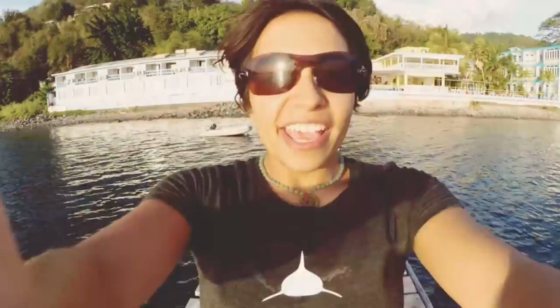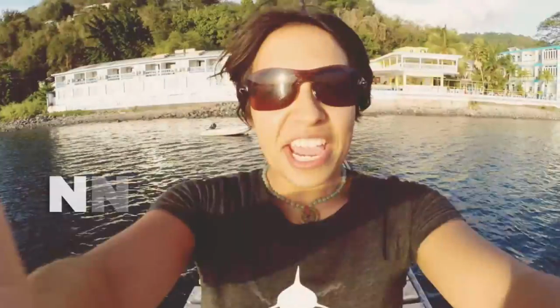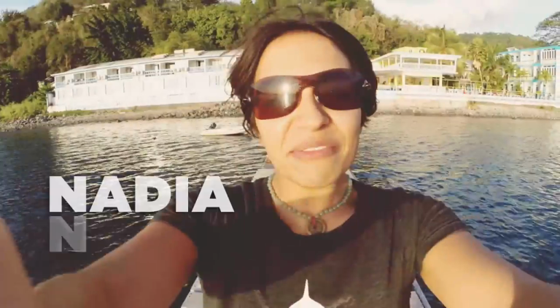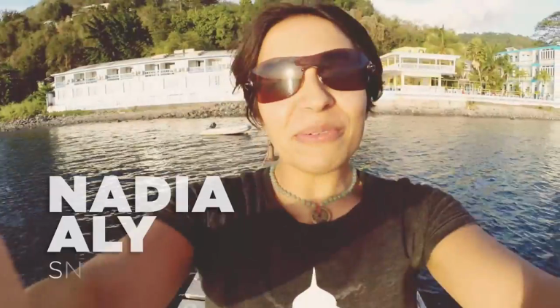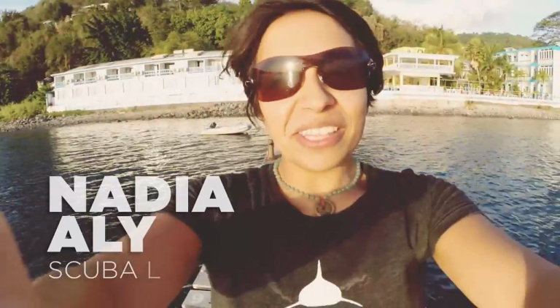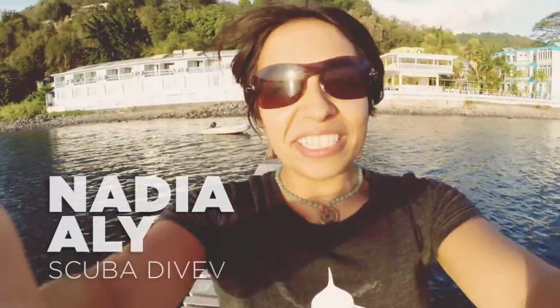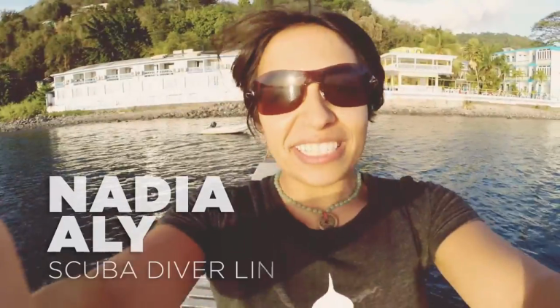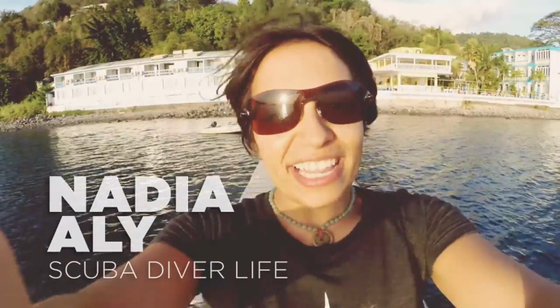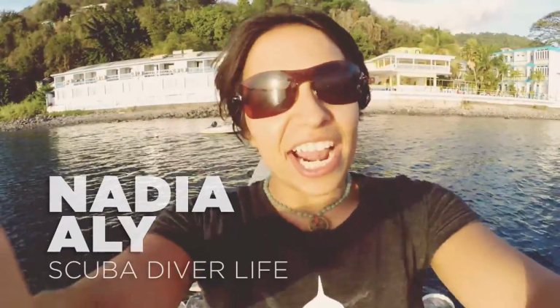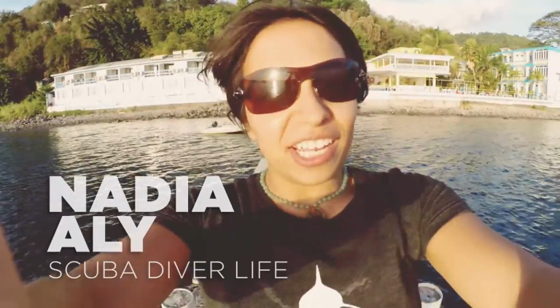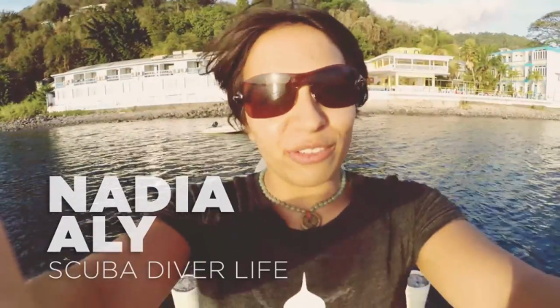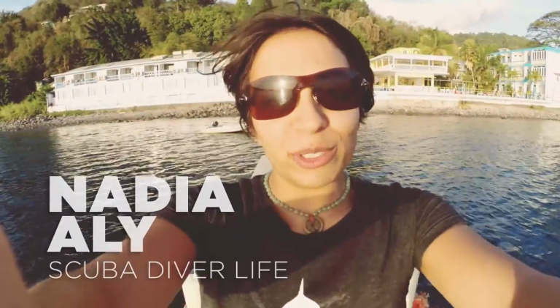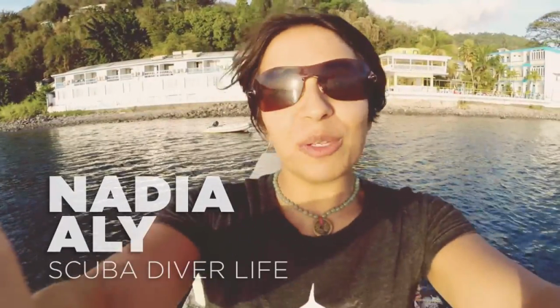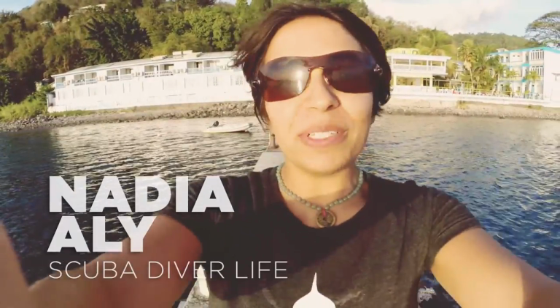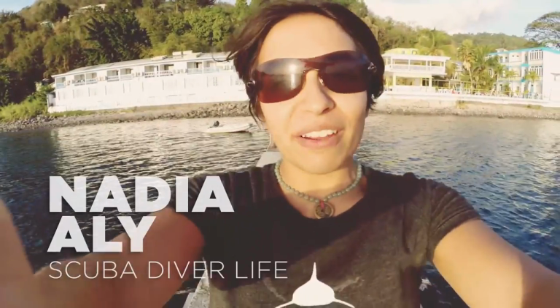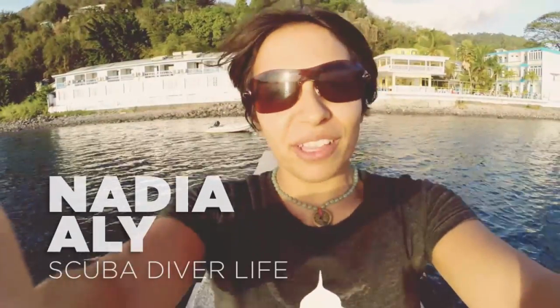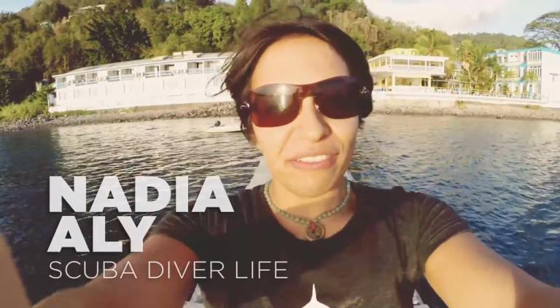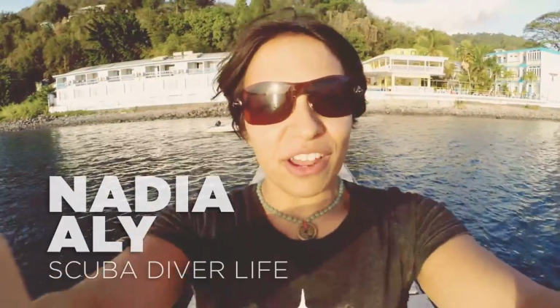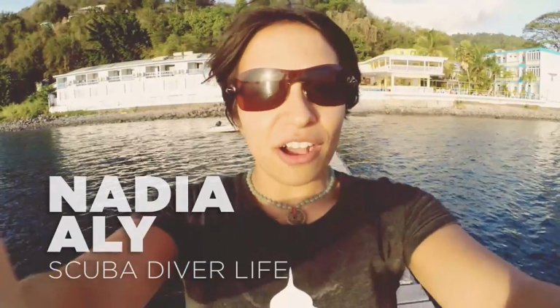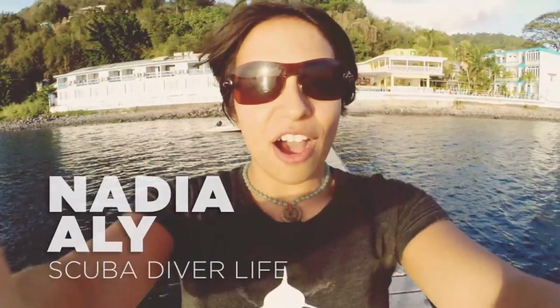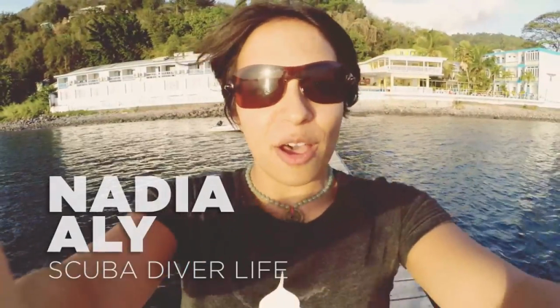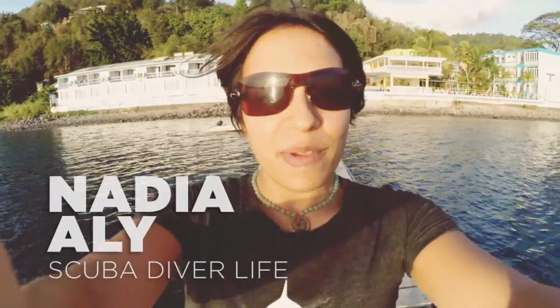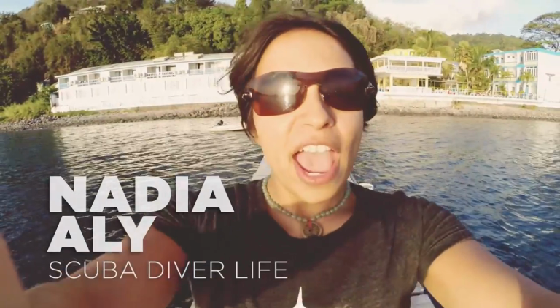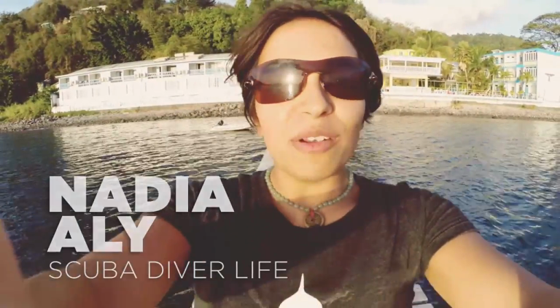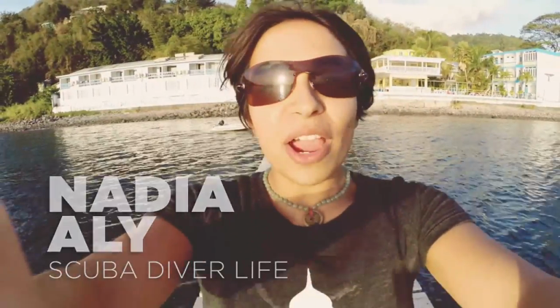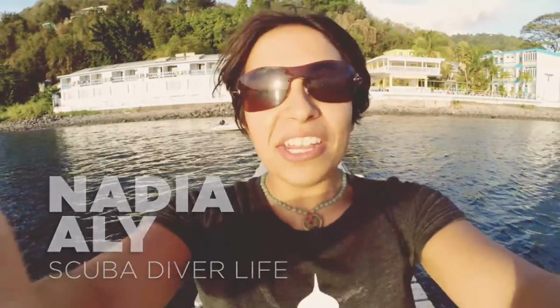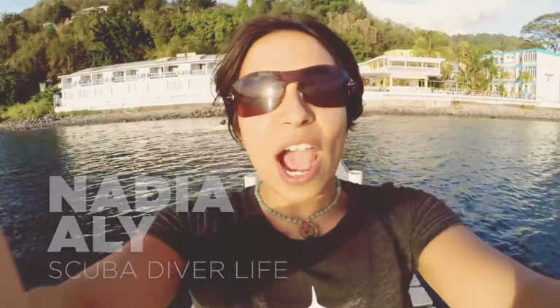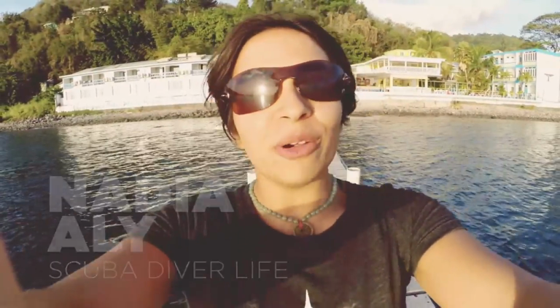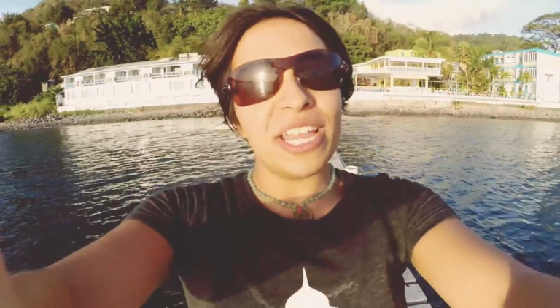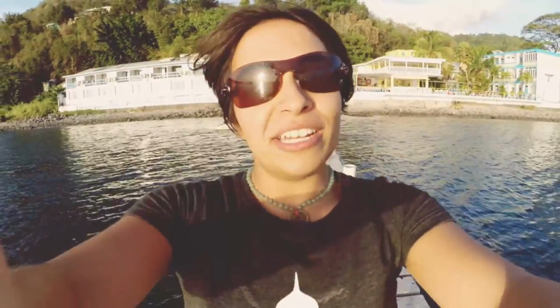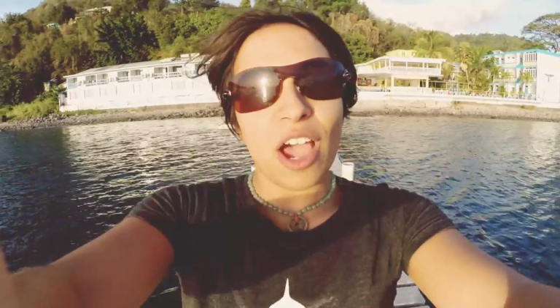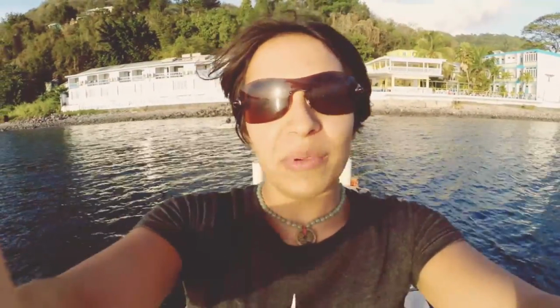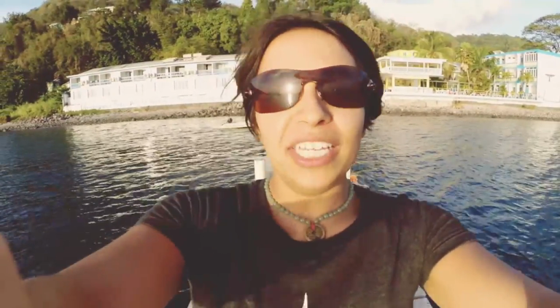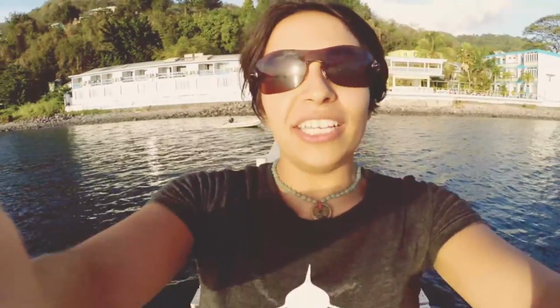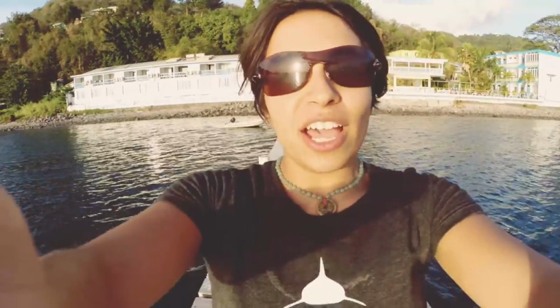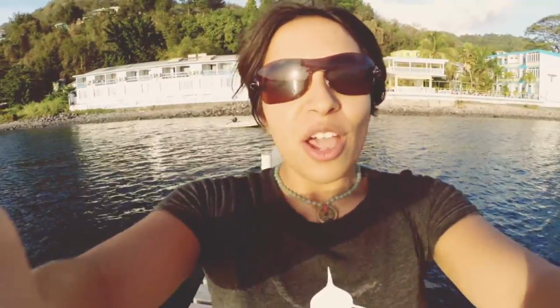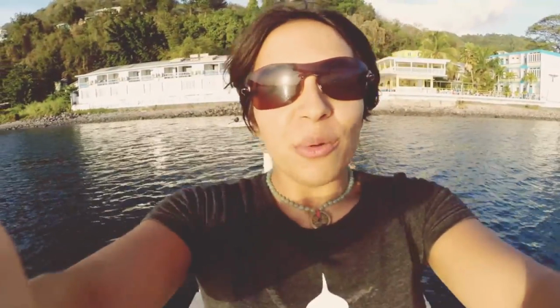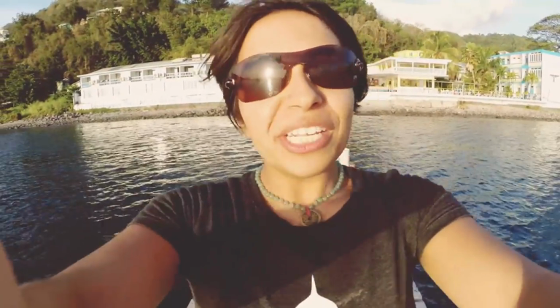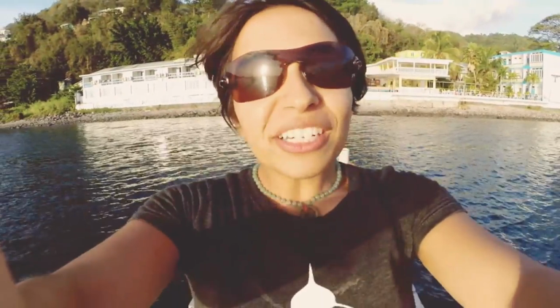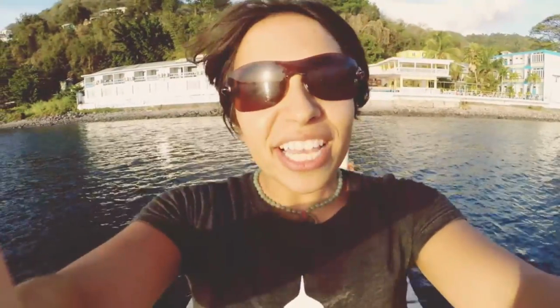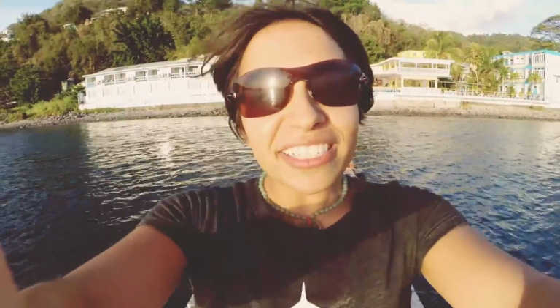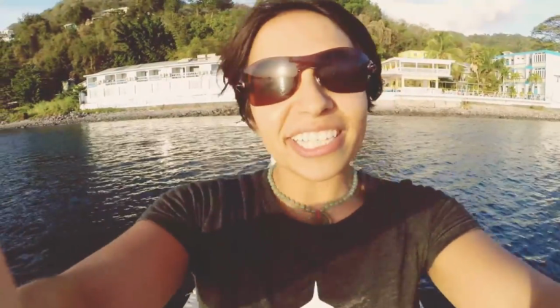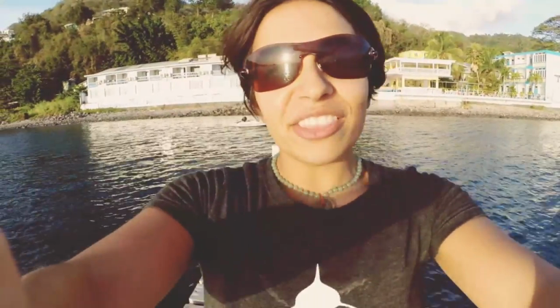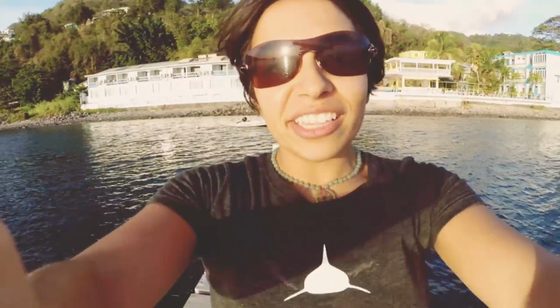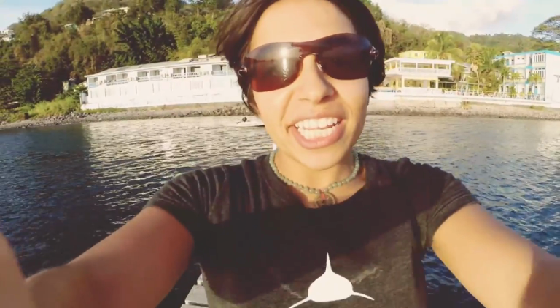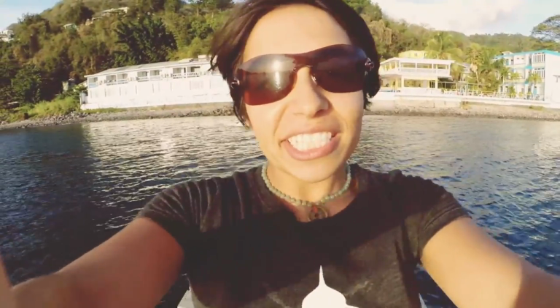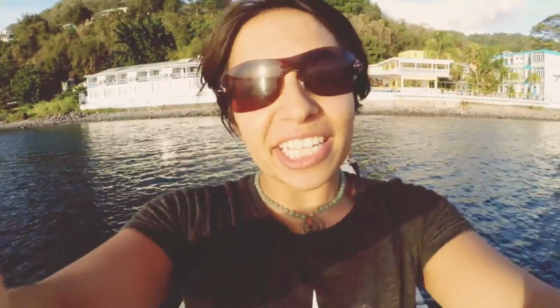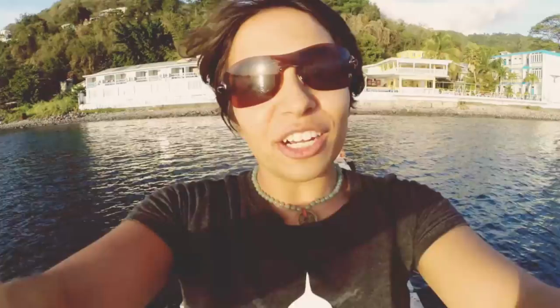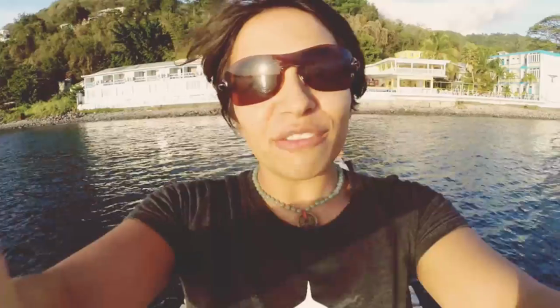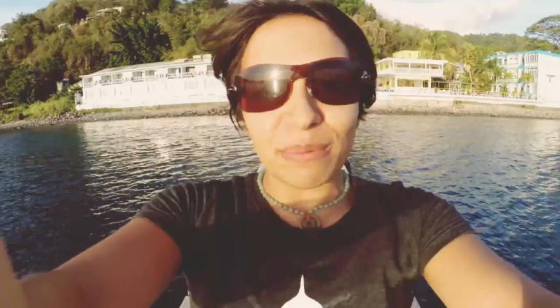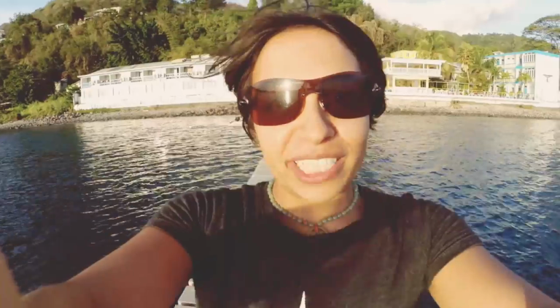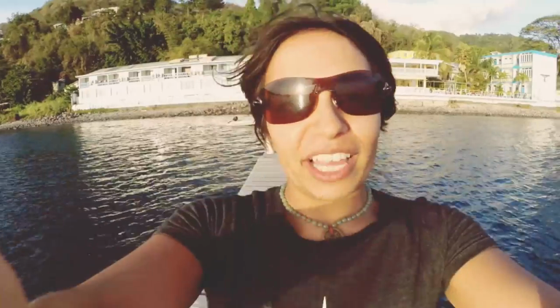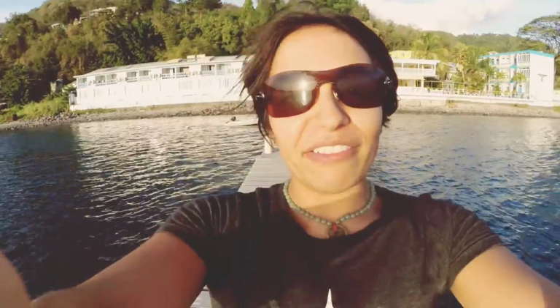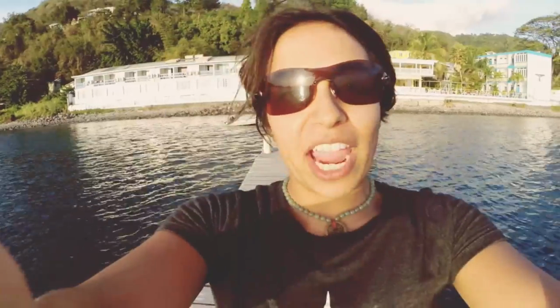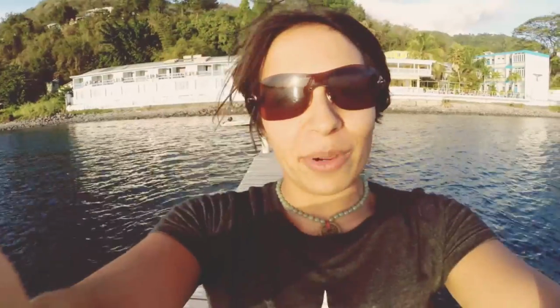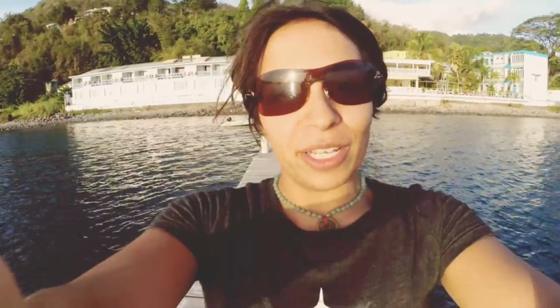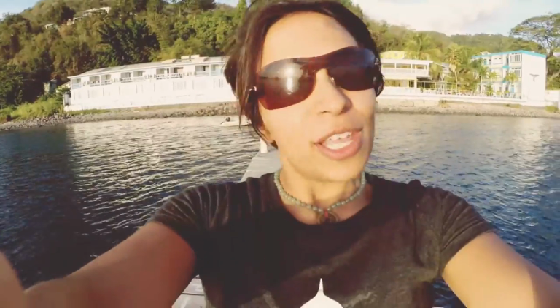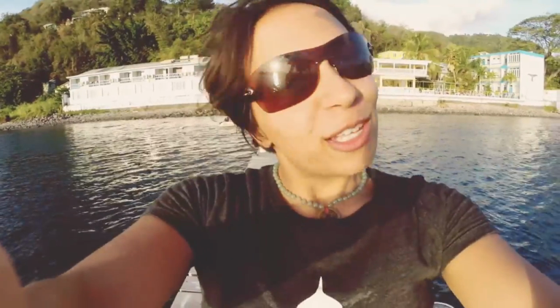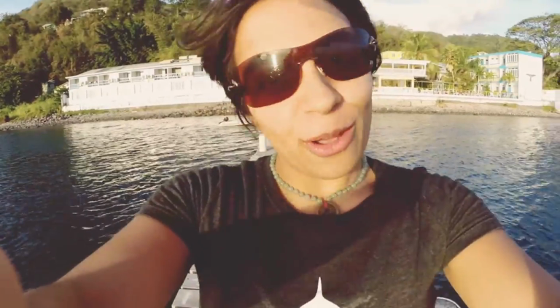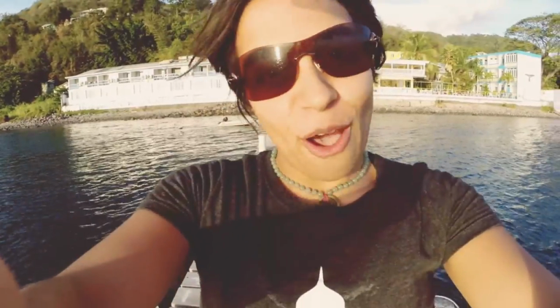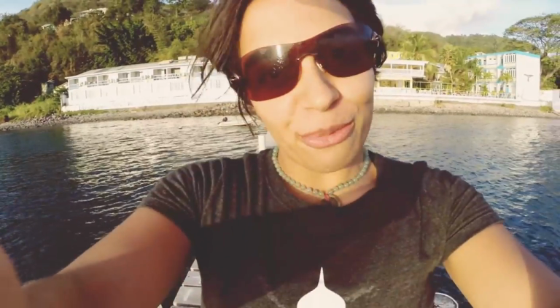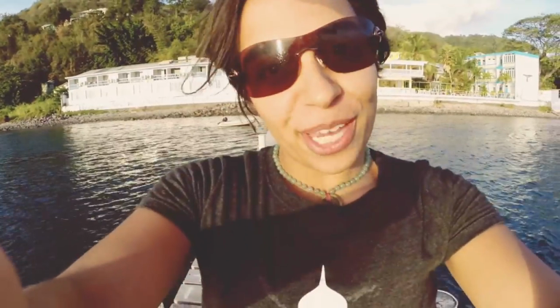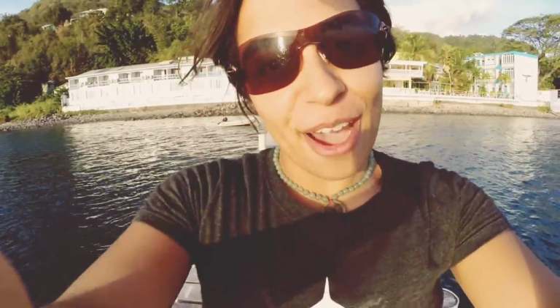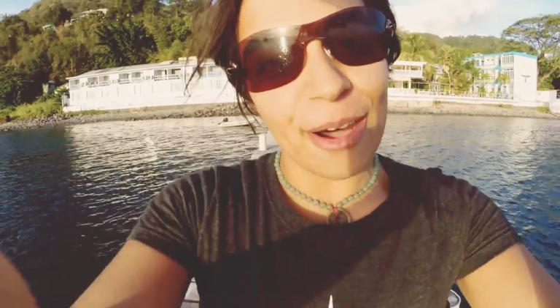Hey everyone, this is Nadia from scubadiverlife.com, and right now we're in Dominica. We're here testing out the latest gear from SeaLife cameras, so off we go!